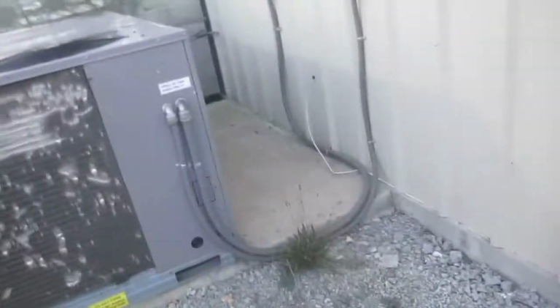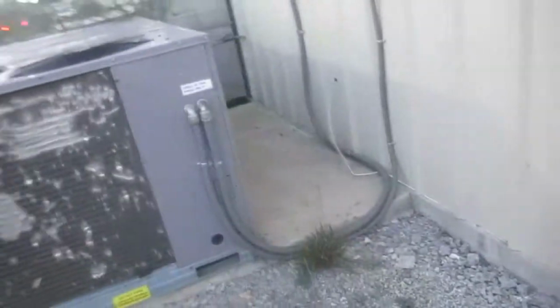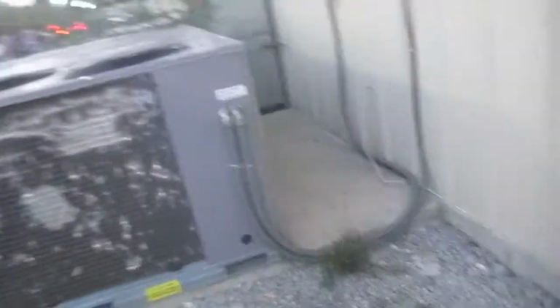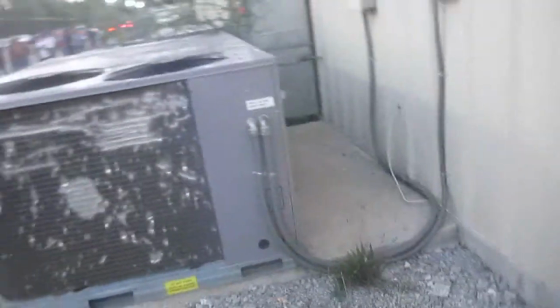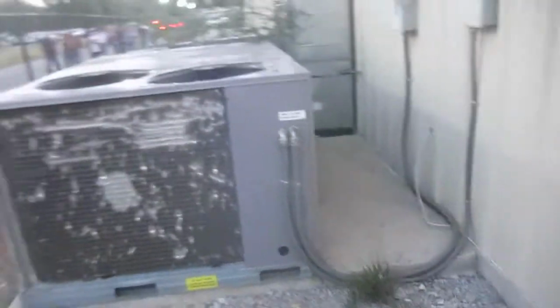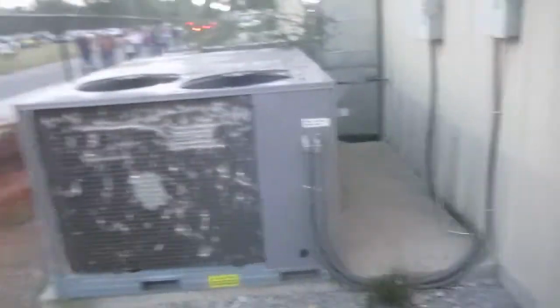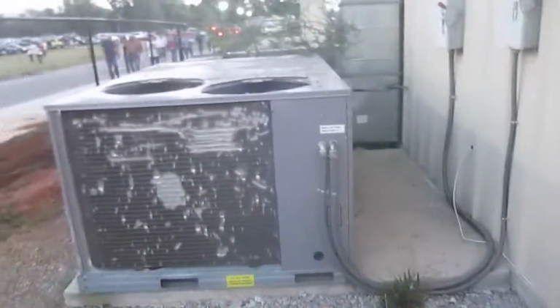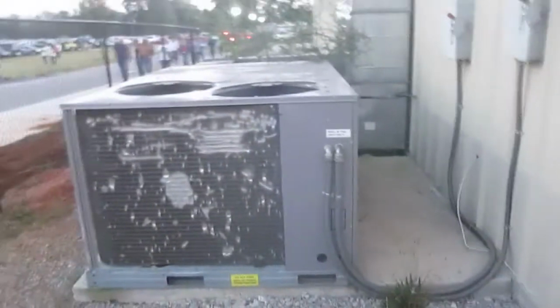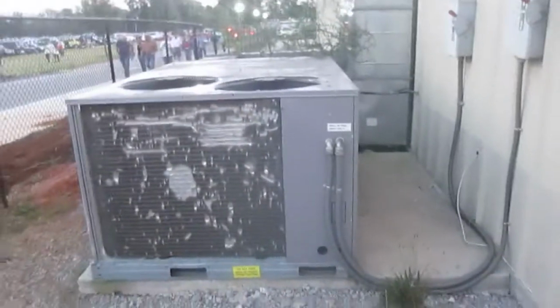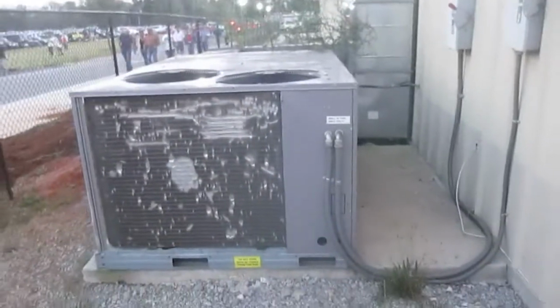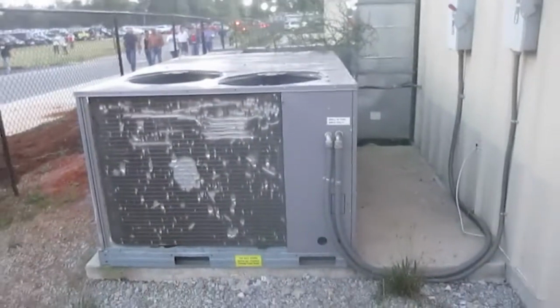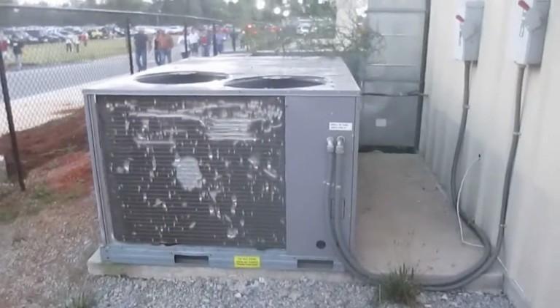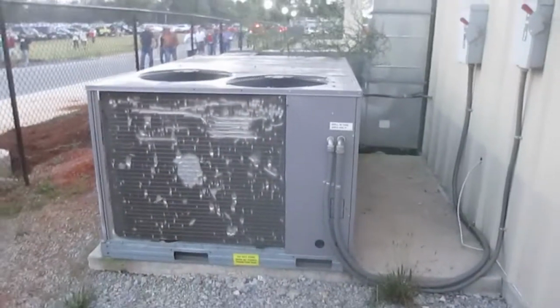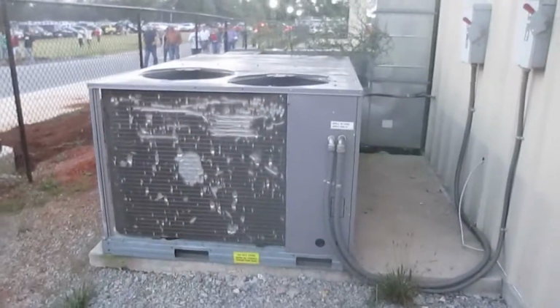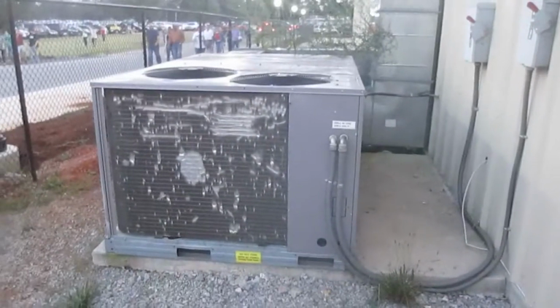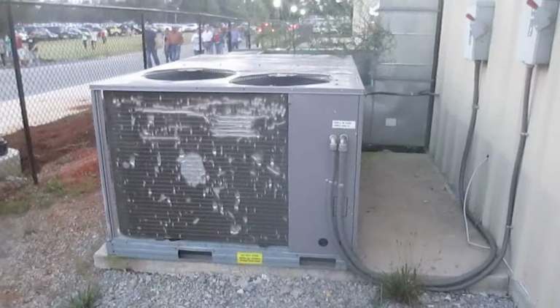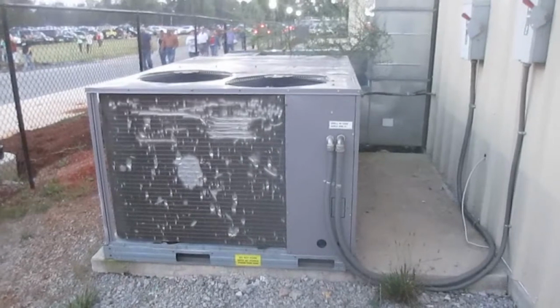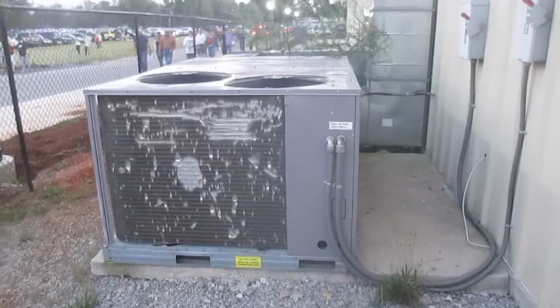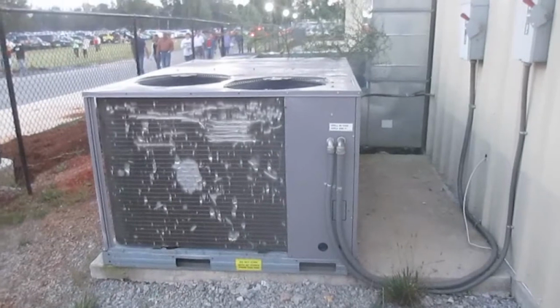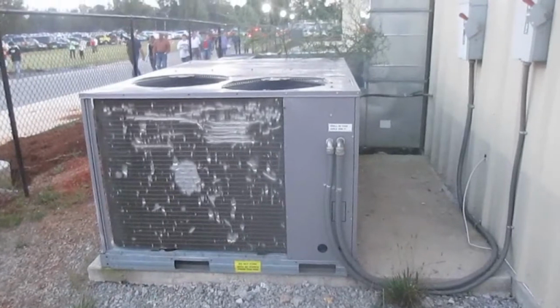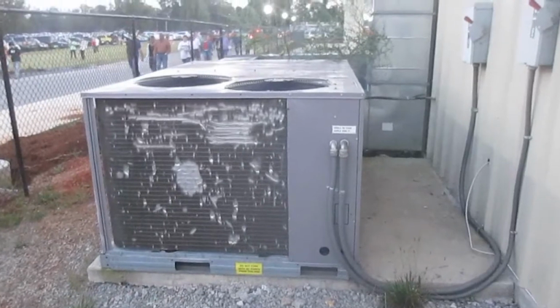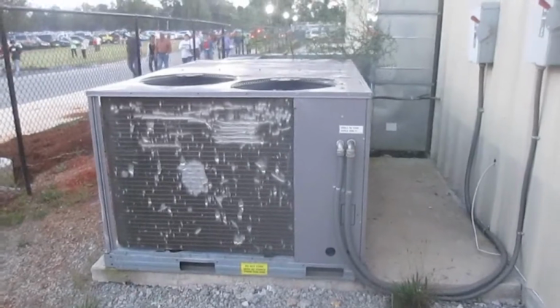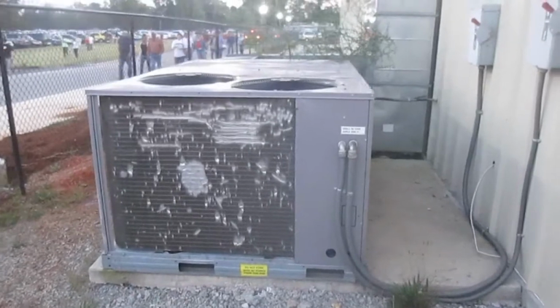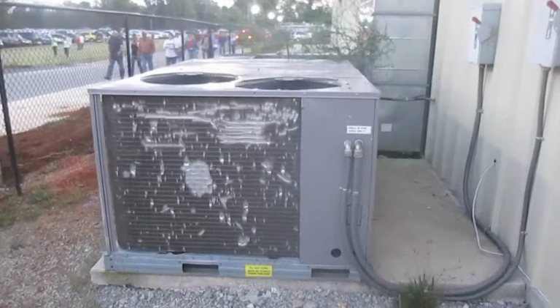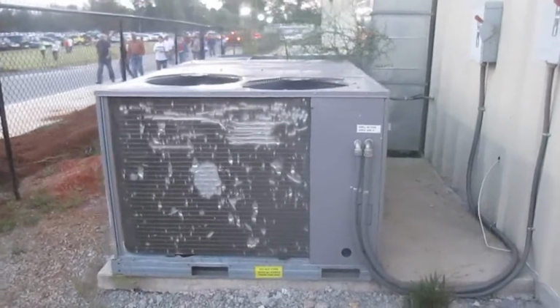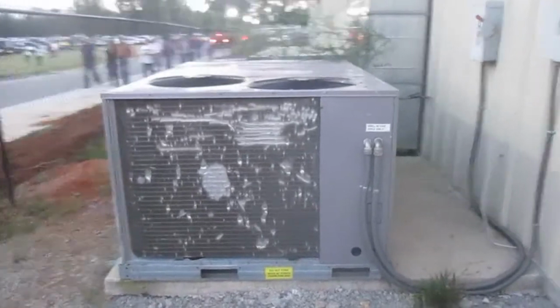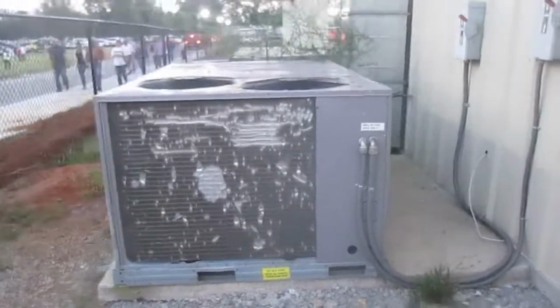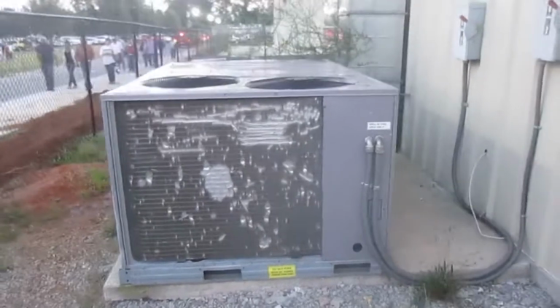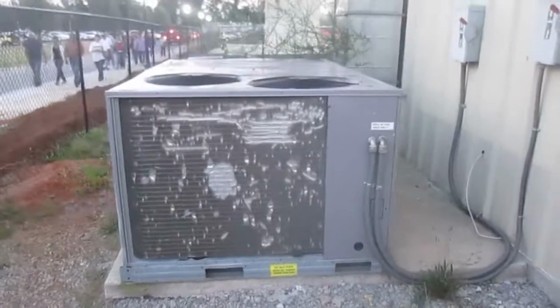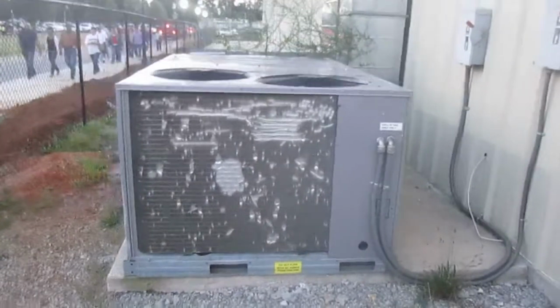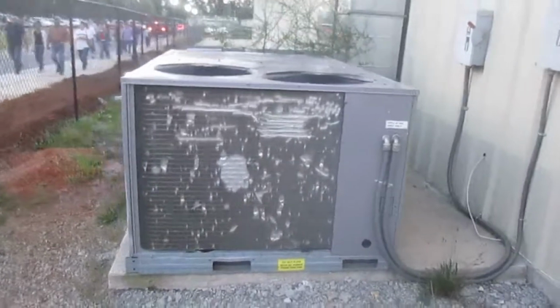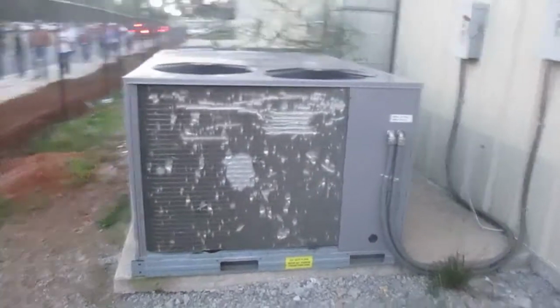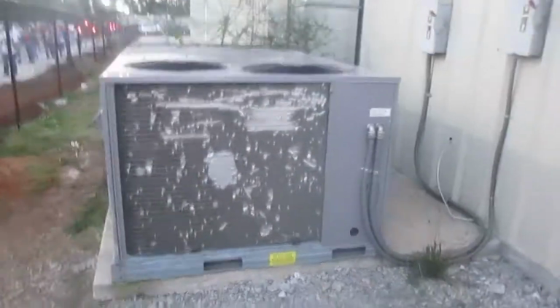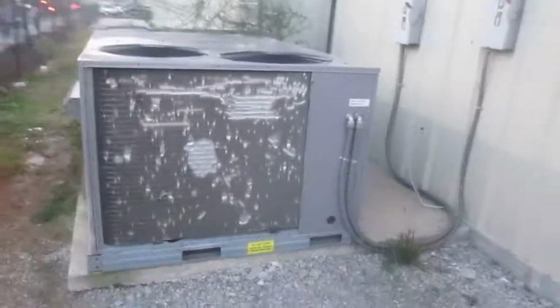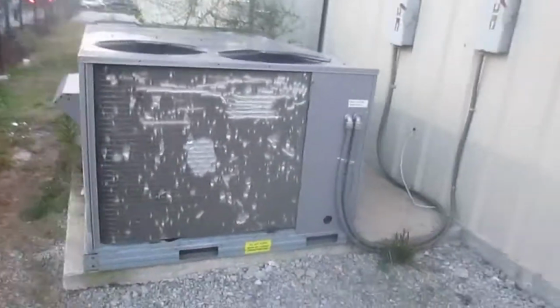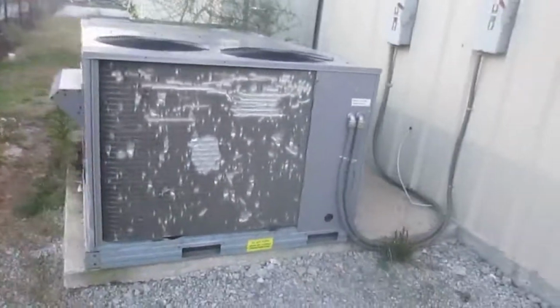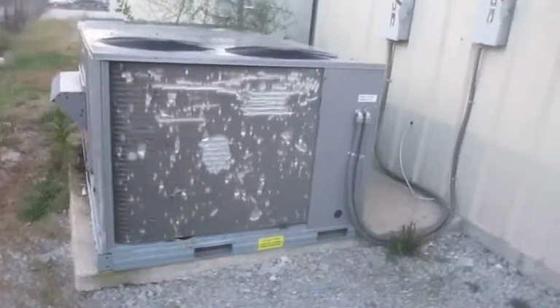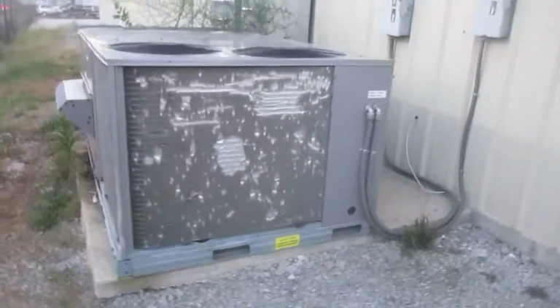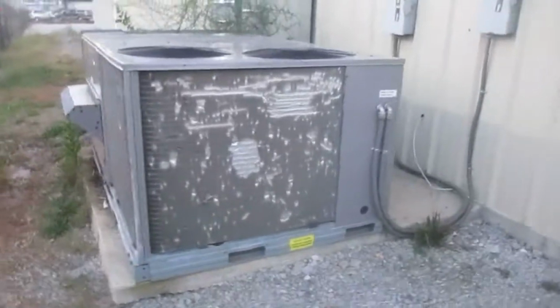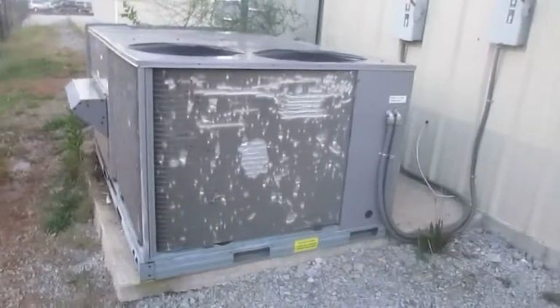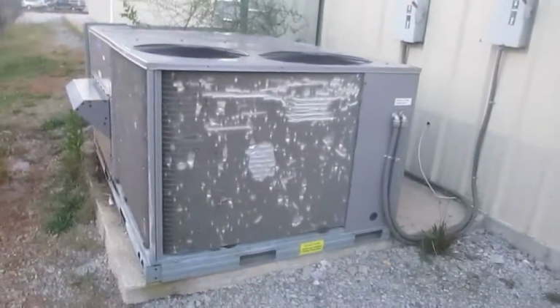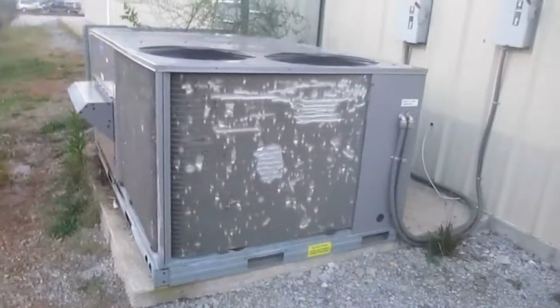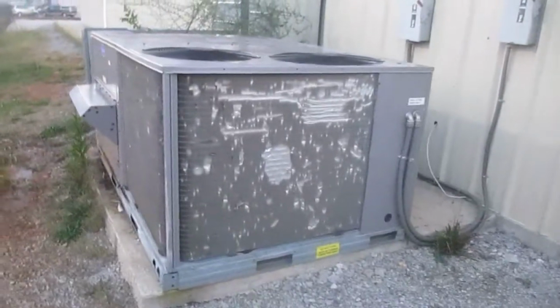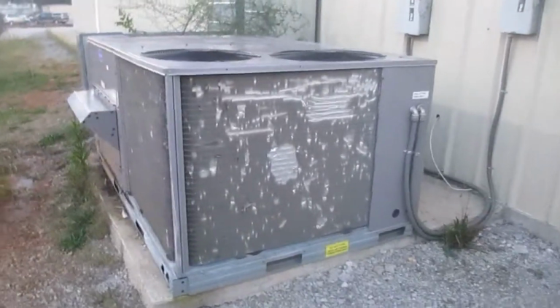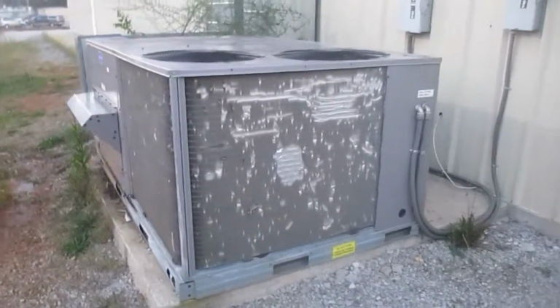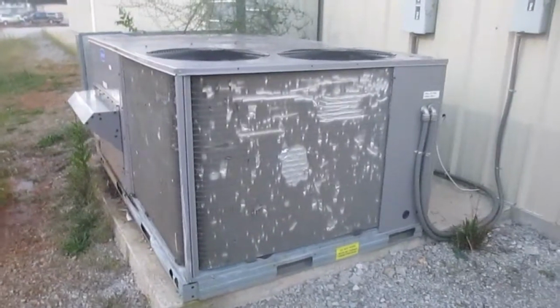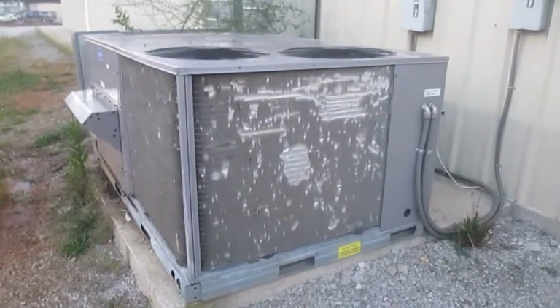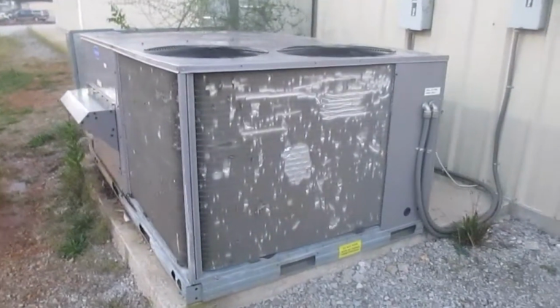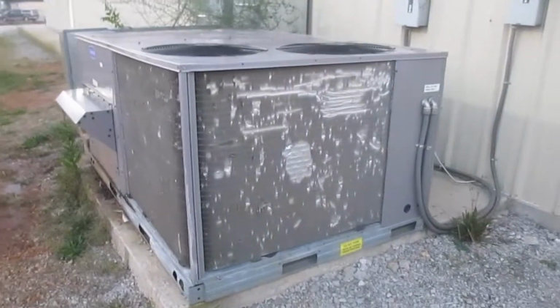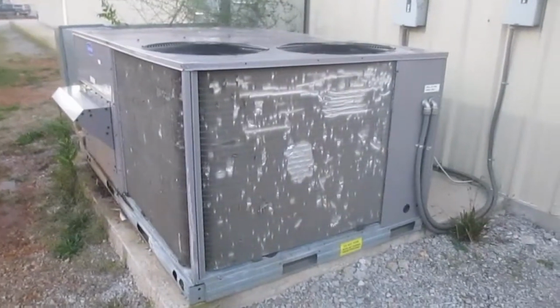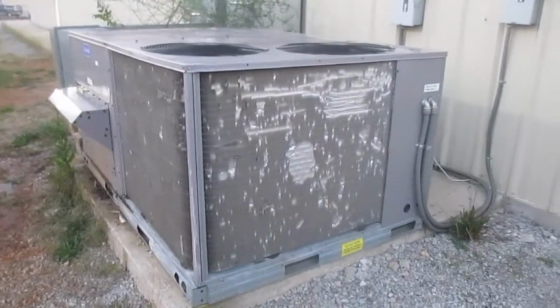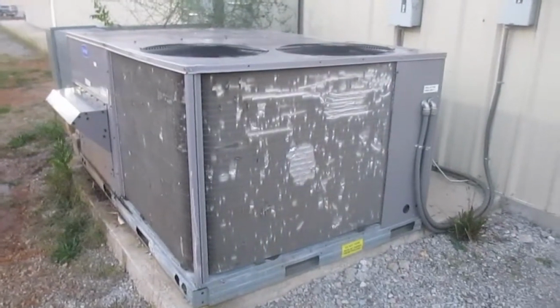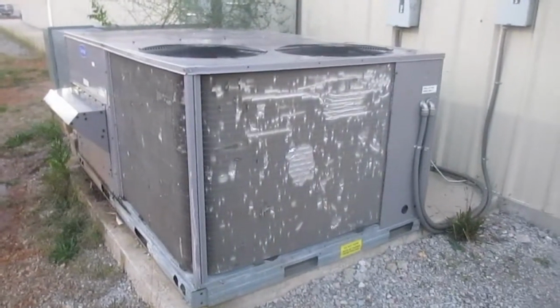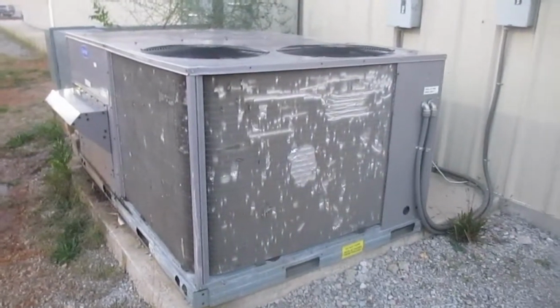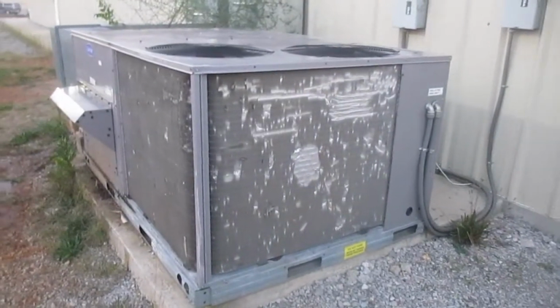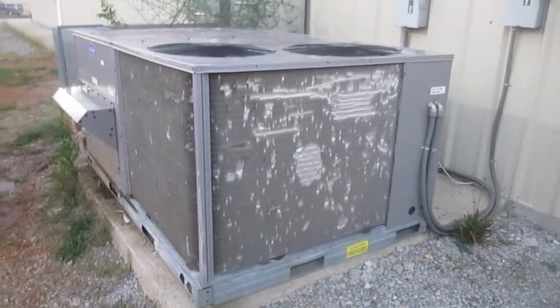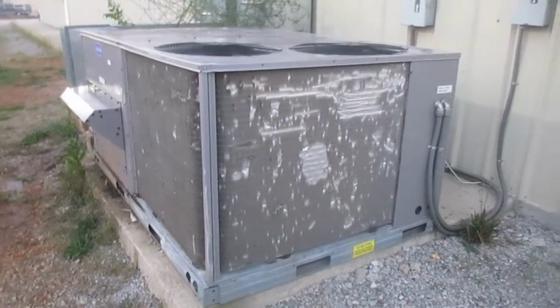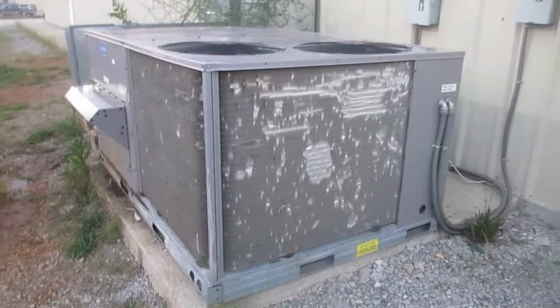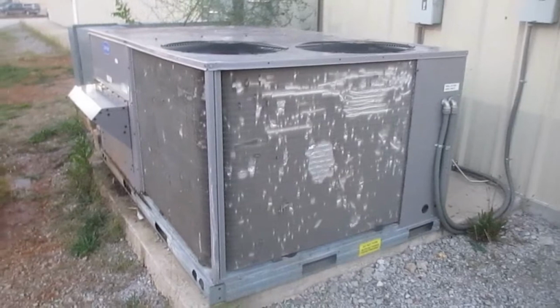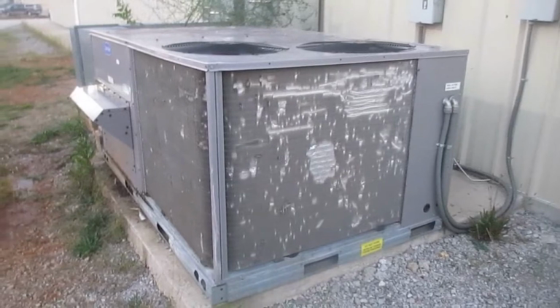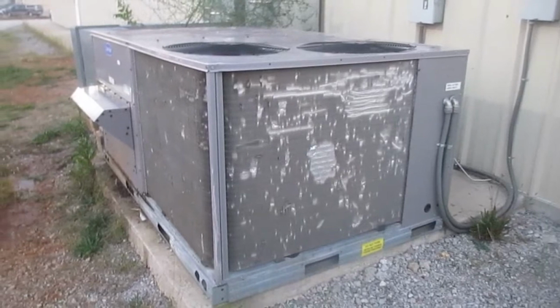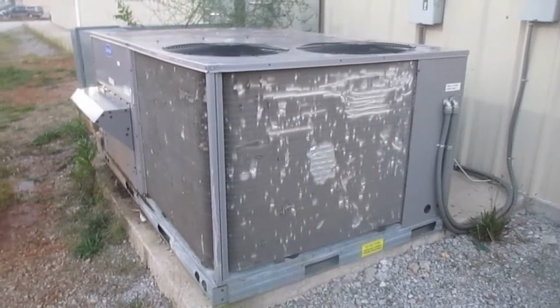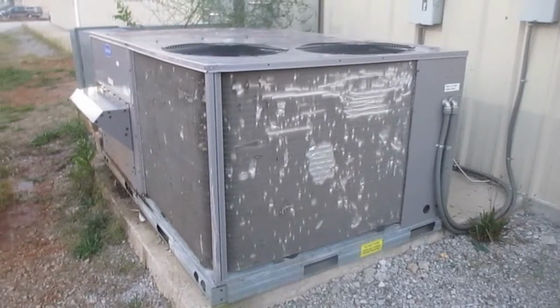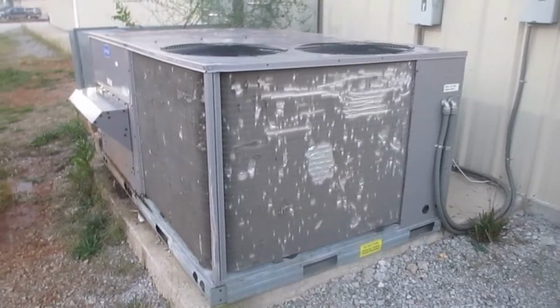So yeah, a 2006 carrier split system commercial unit running. Over and out.